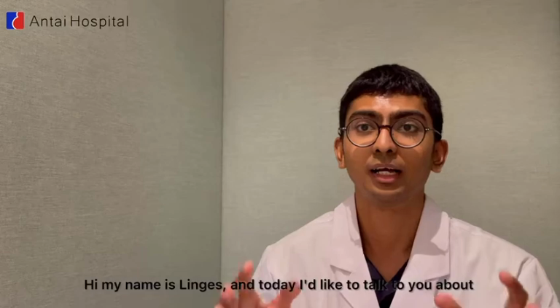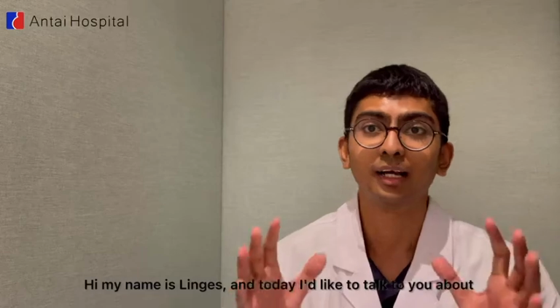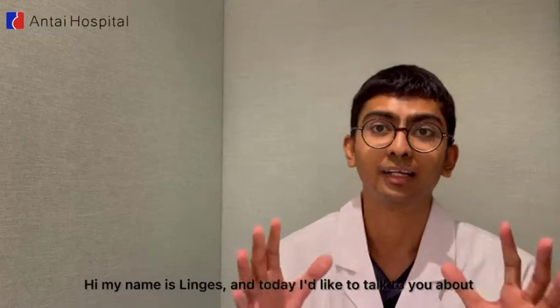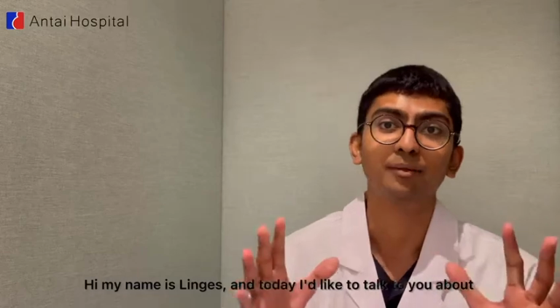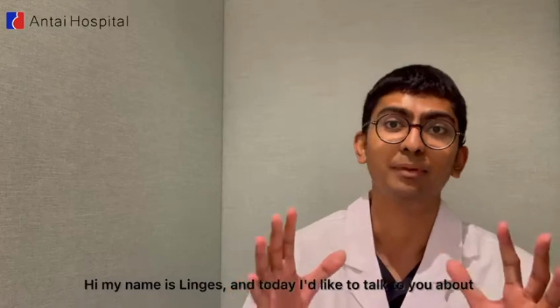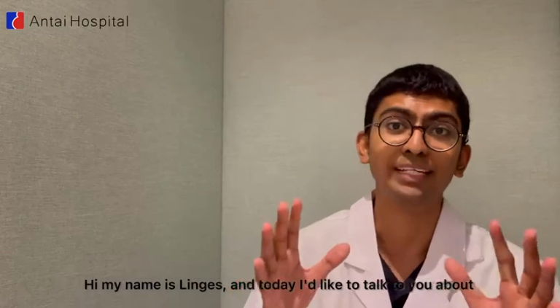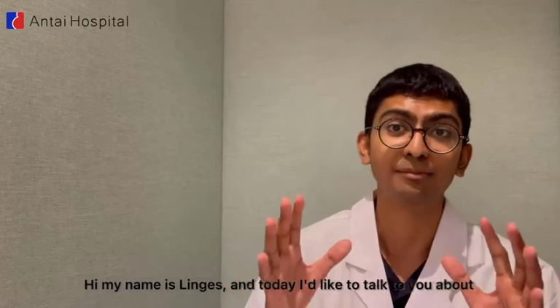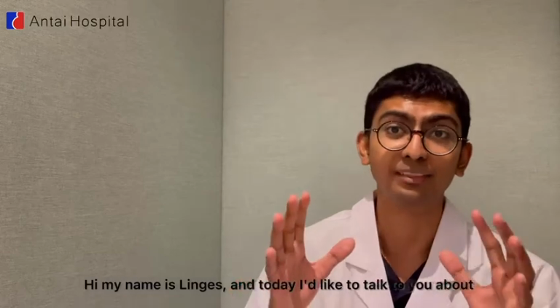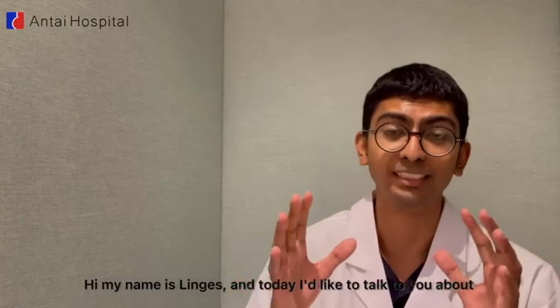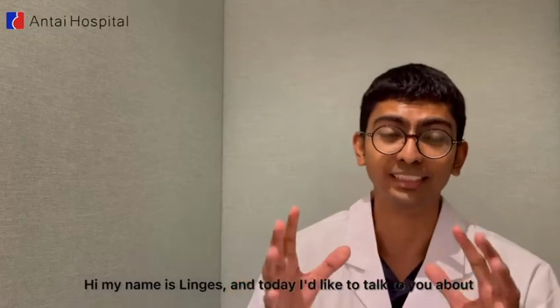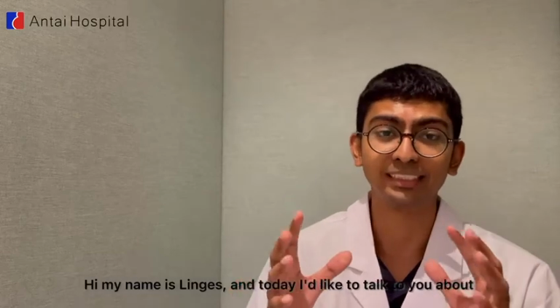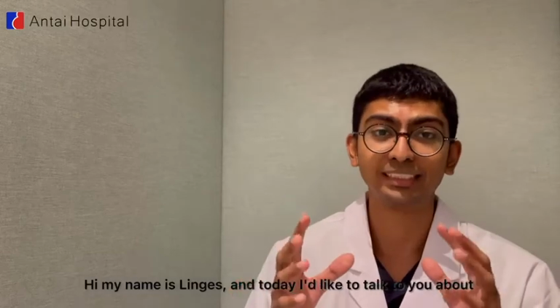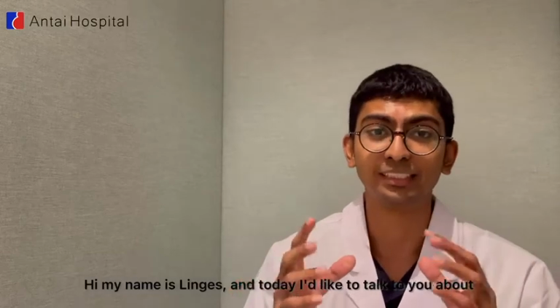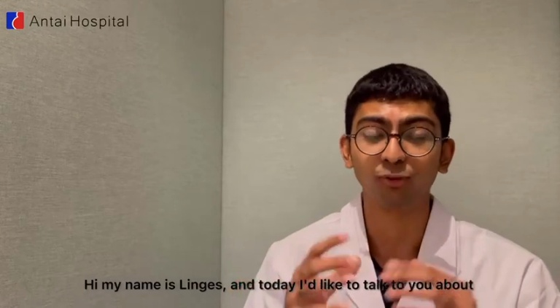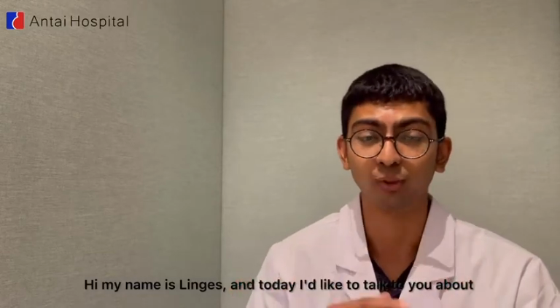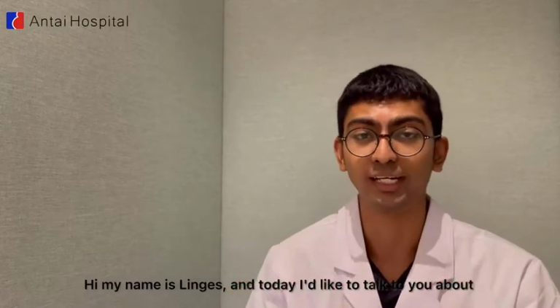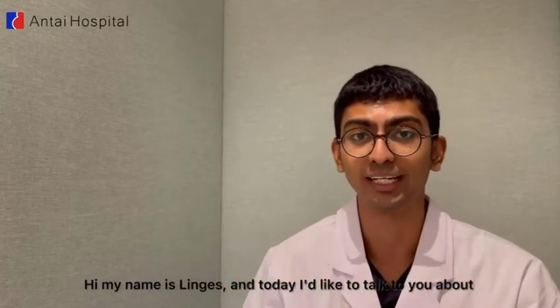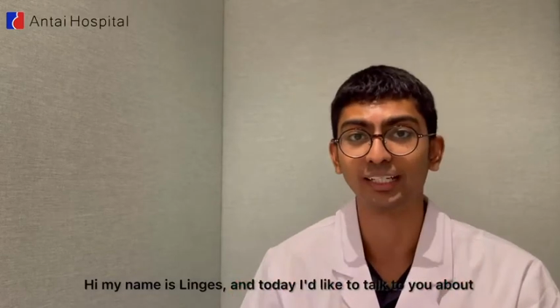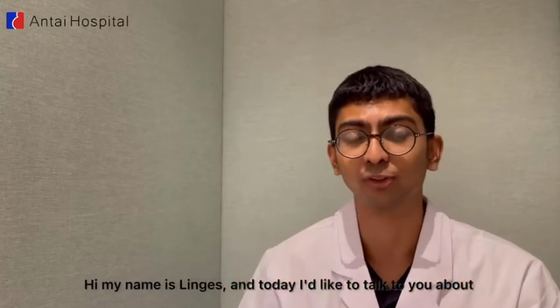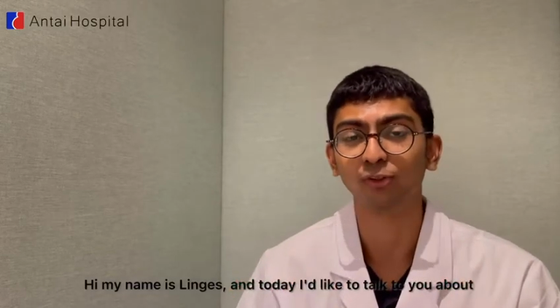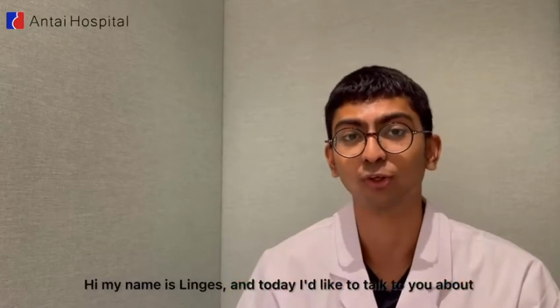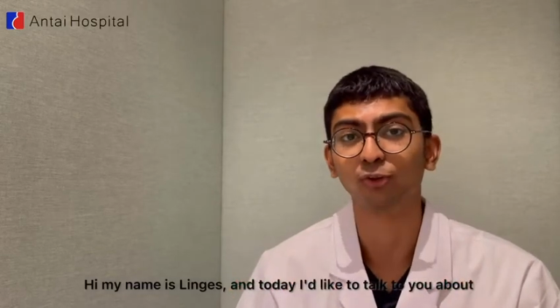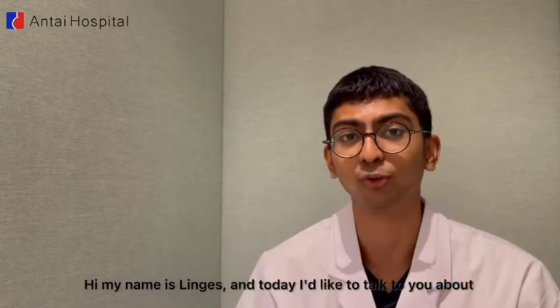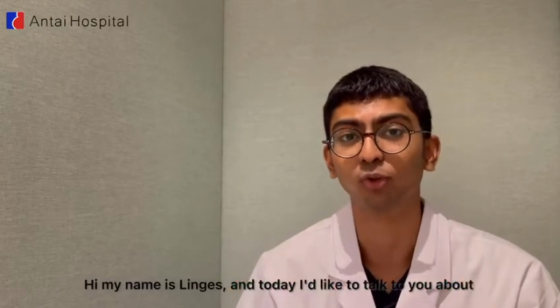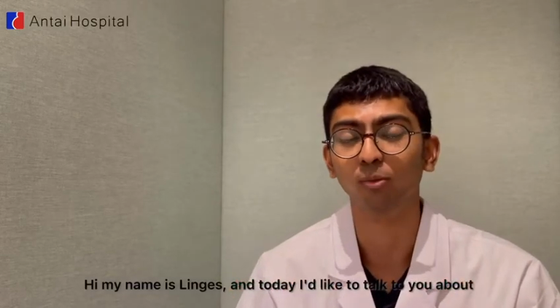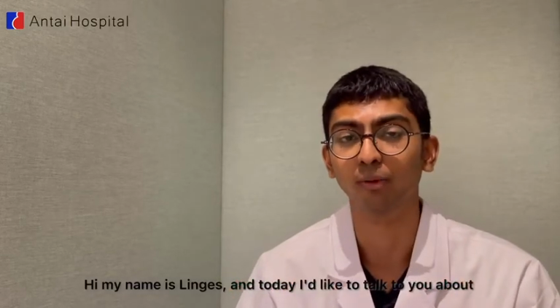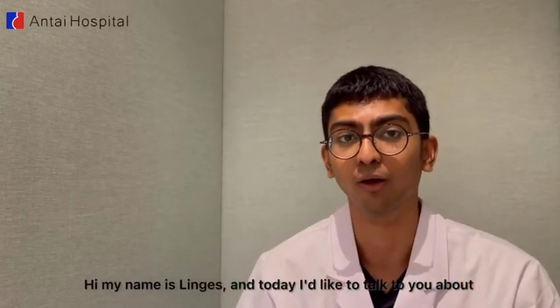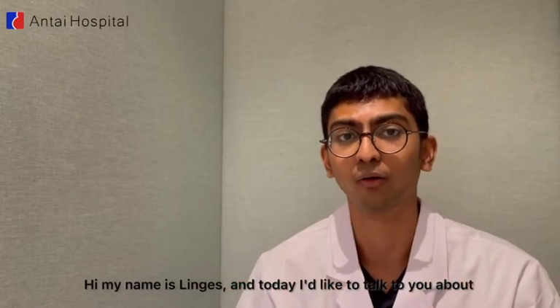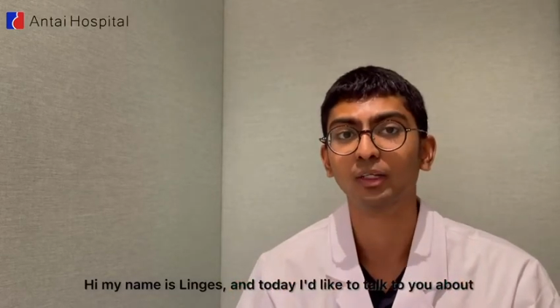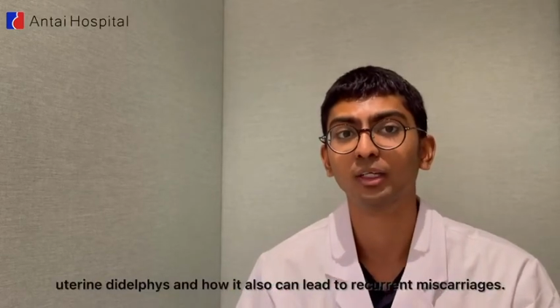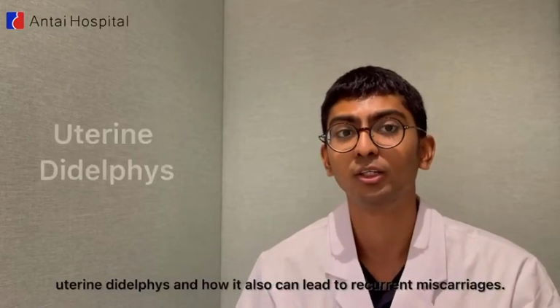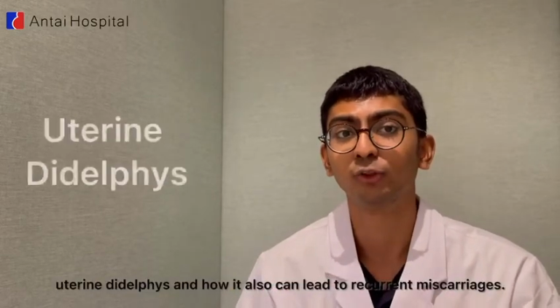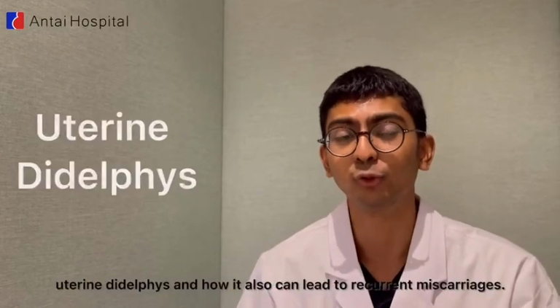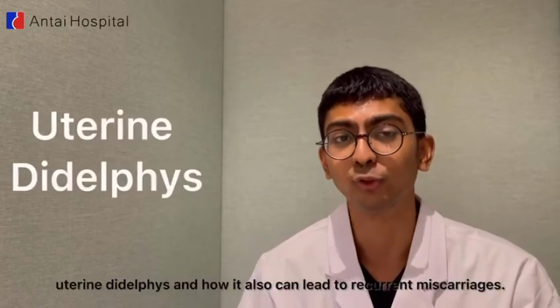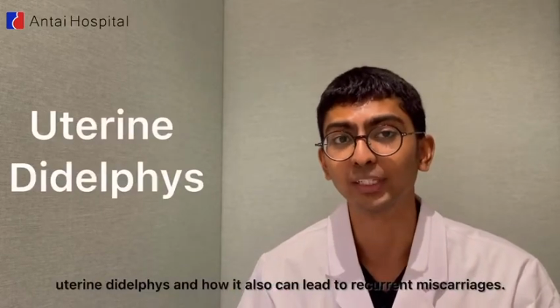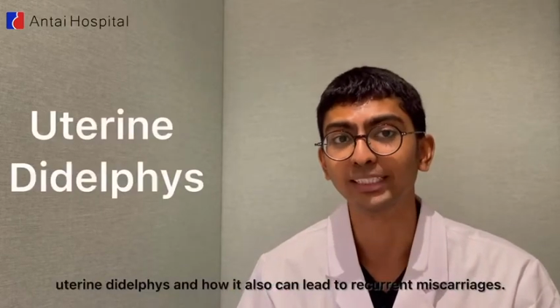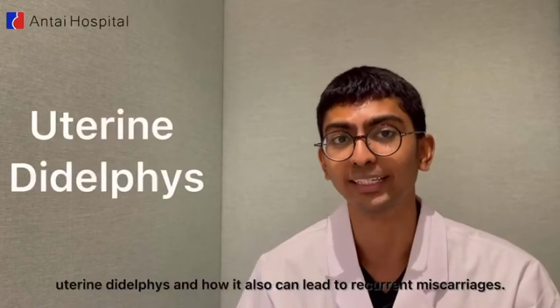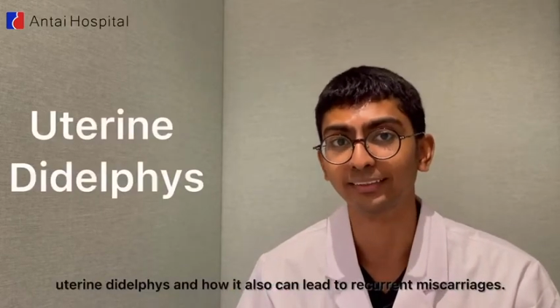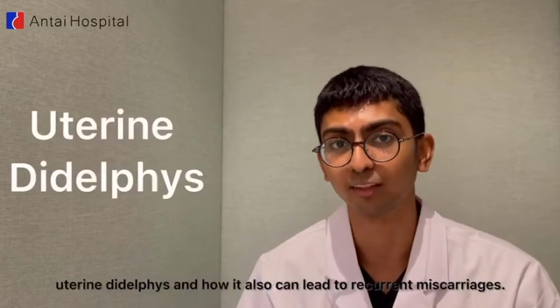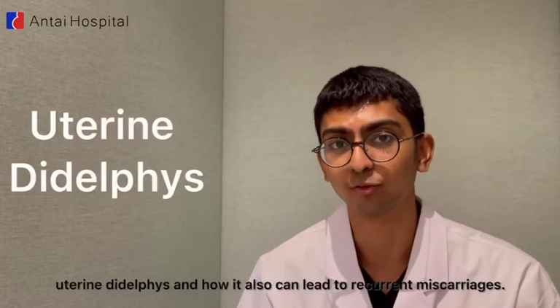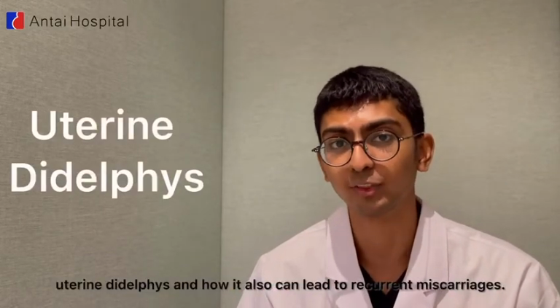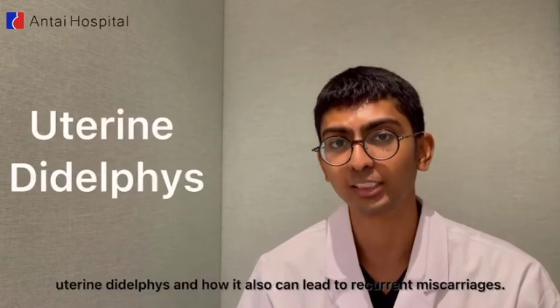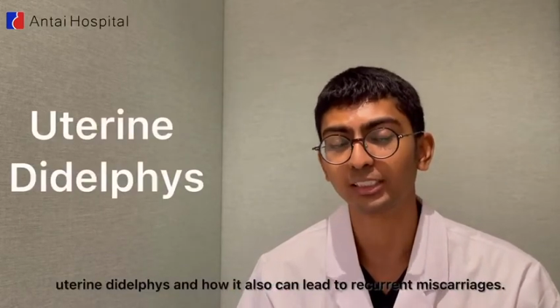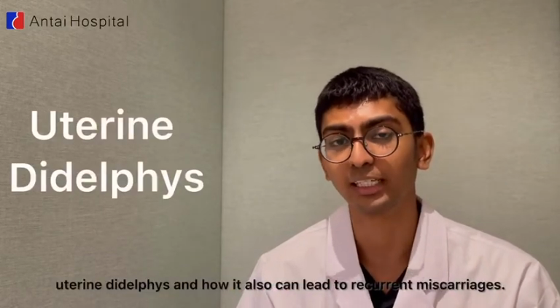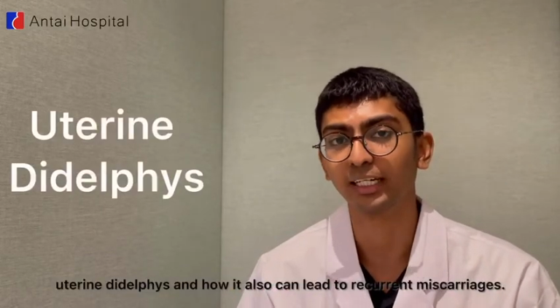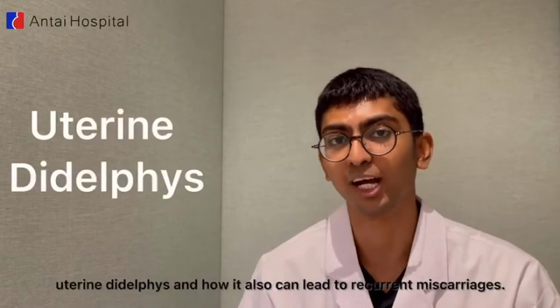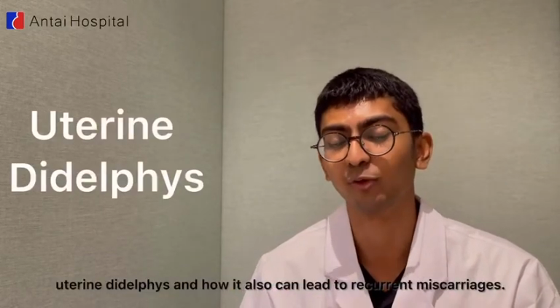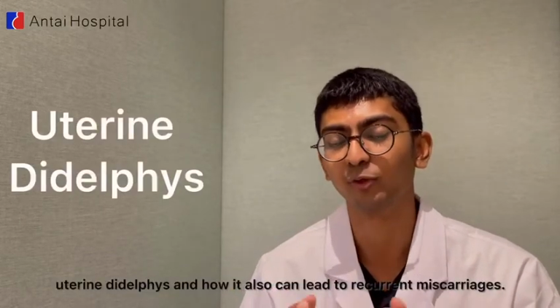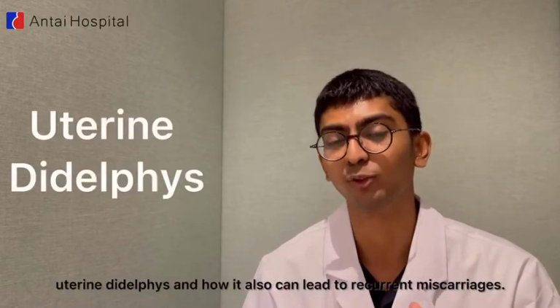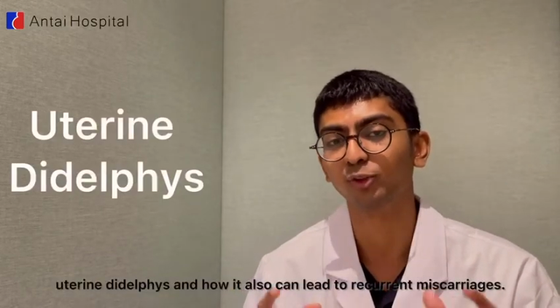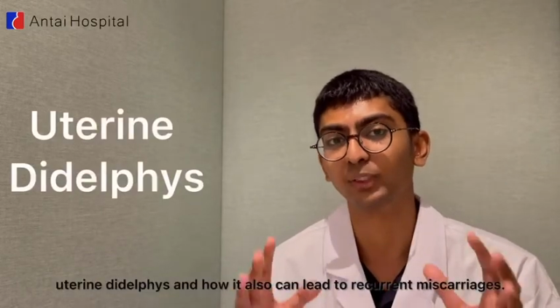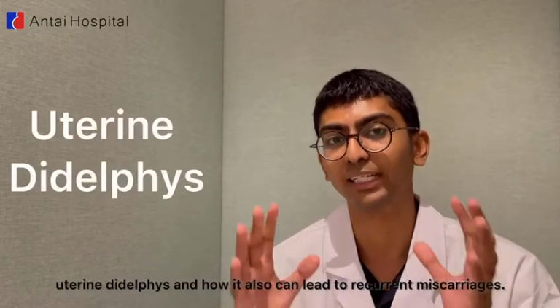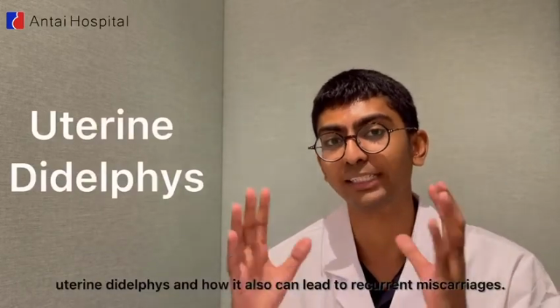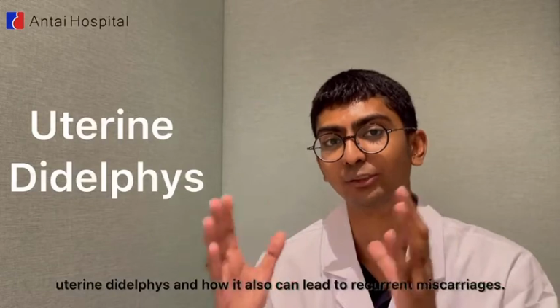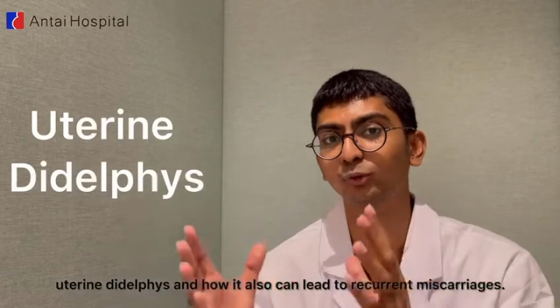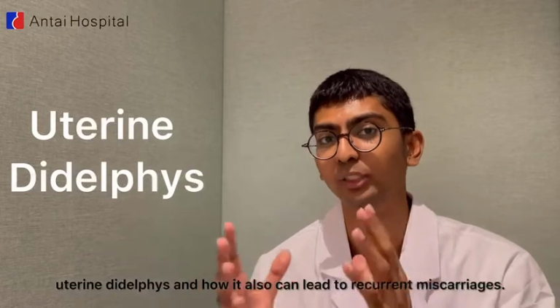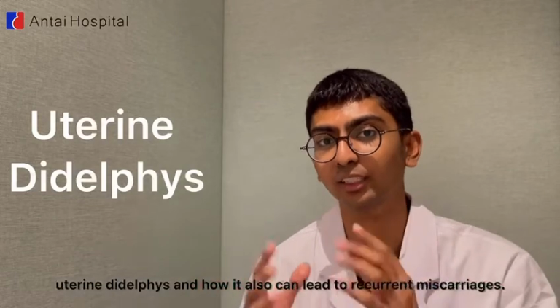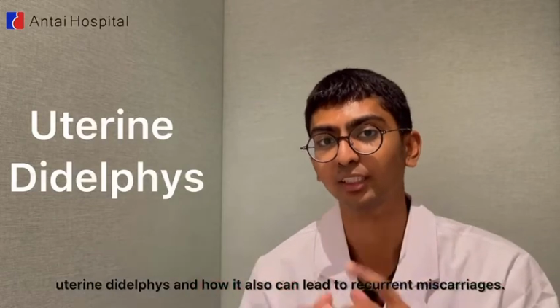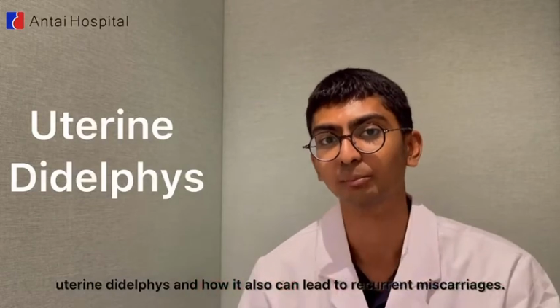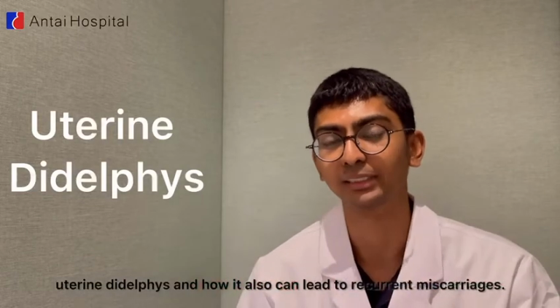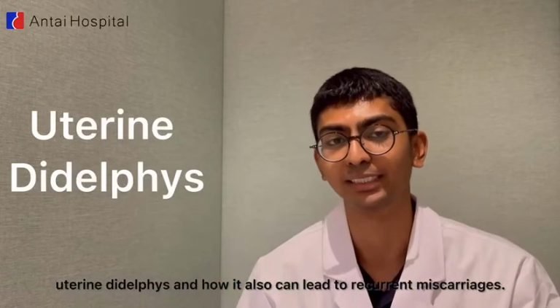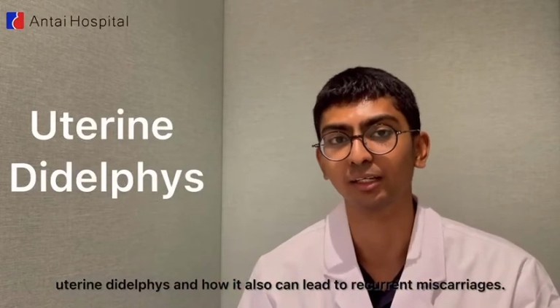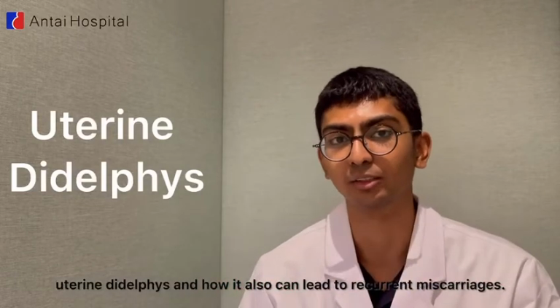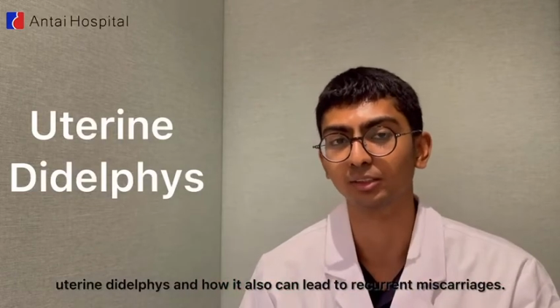Hi, my name is Lingus and today I'd like to talk to you about uterine didelphys and how it can also lead to recurrent miscarriages.